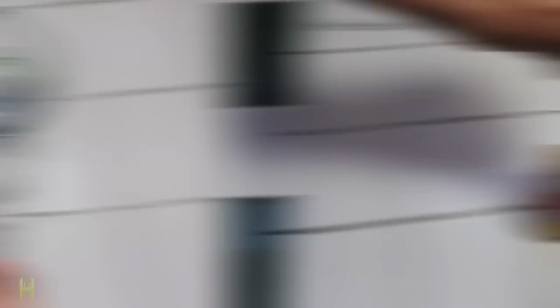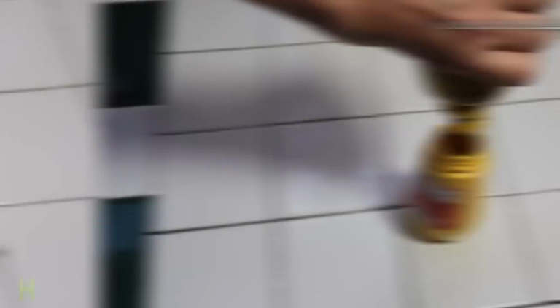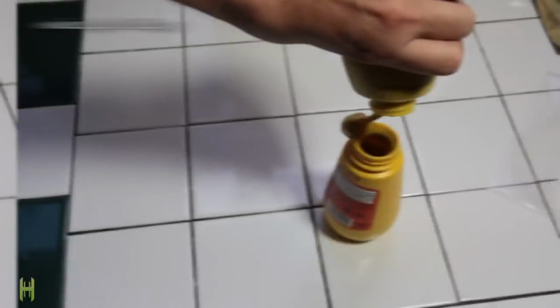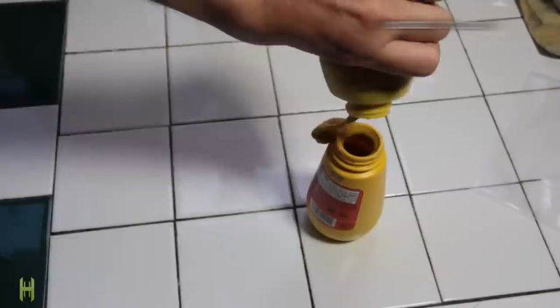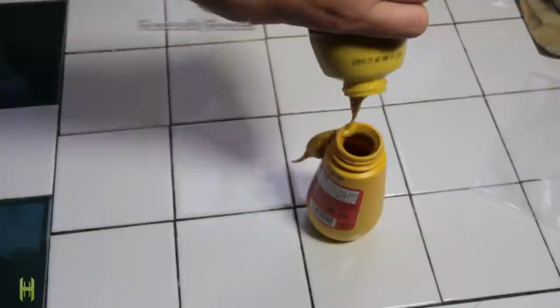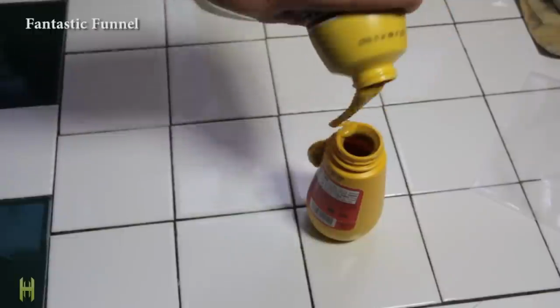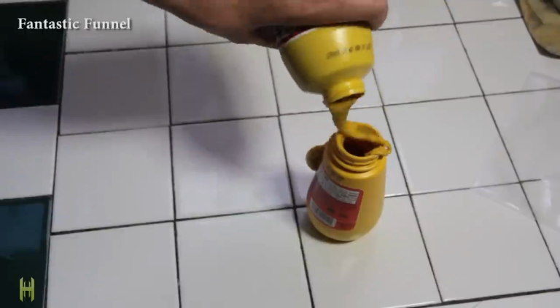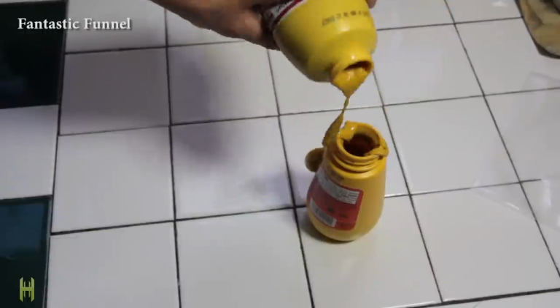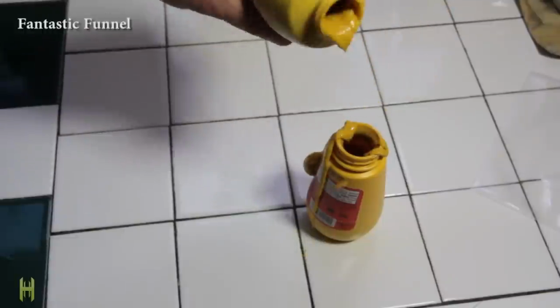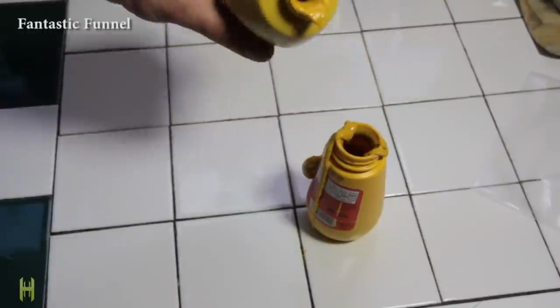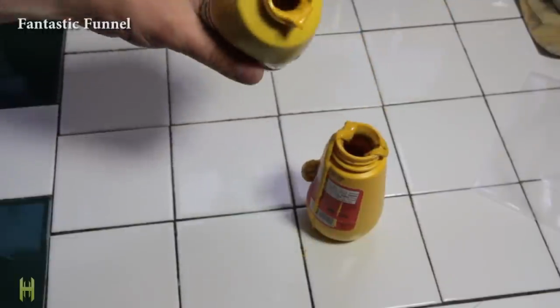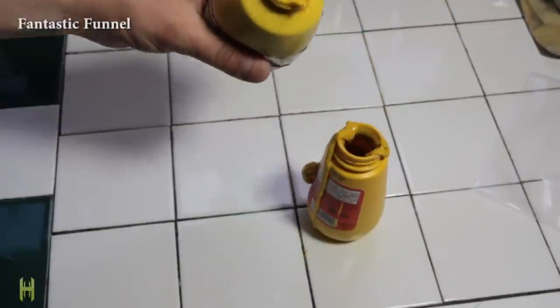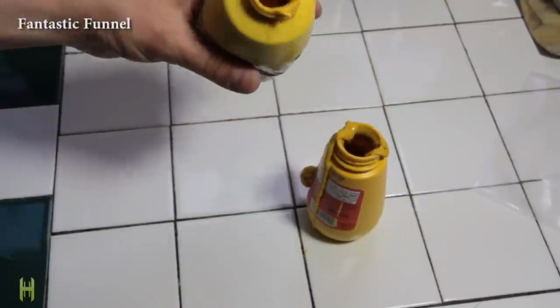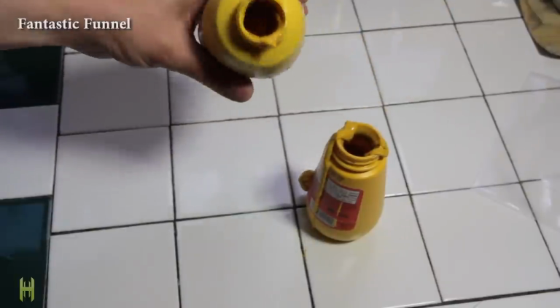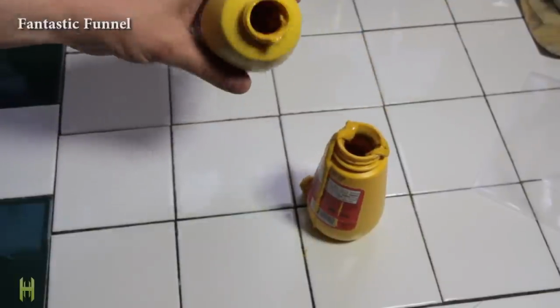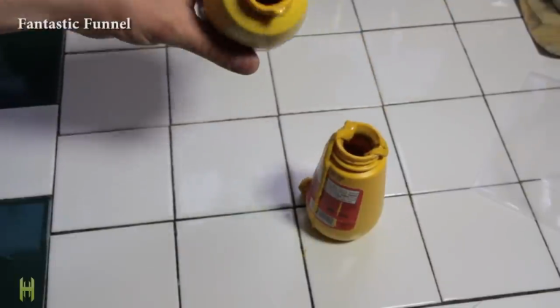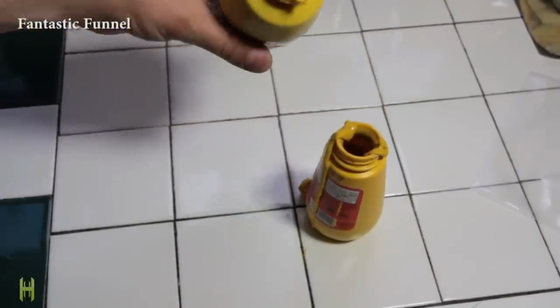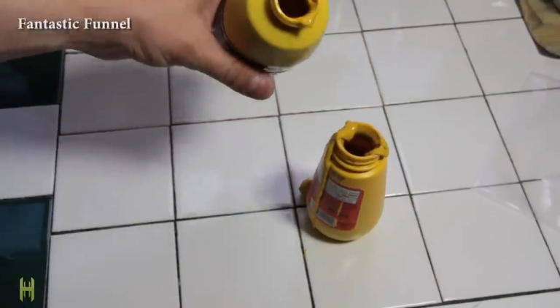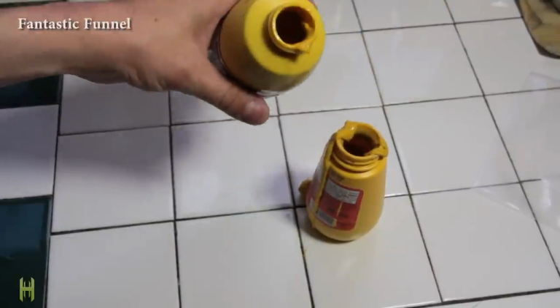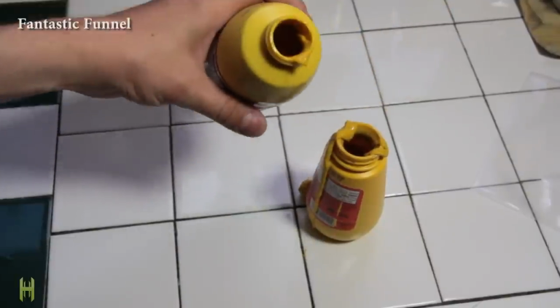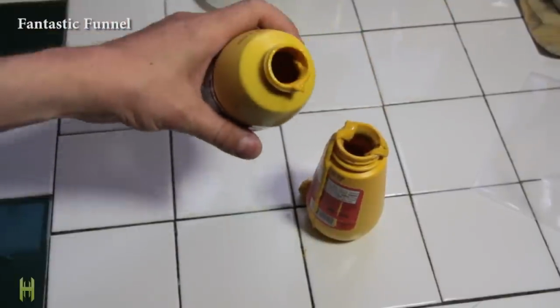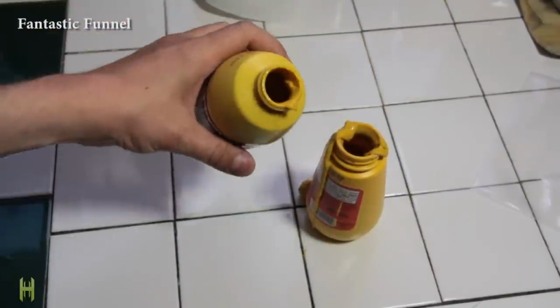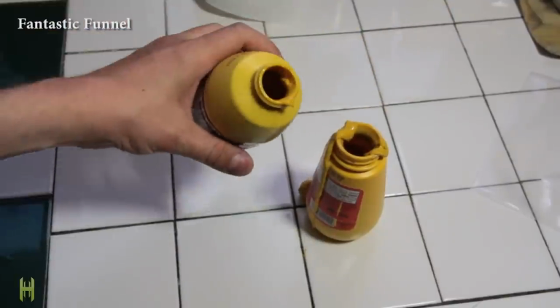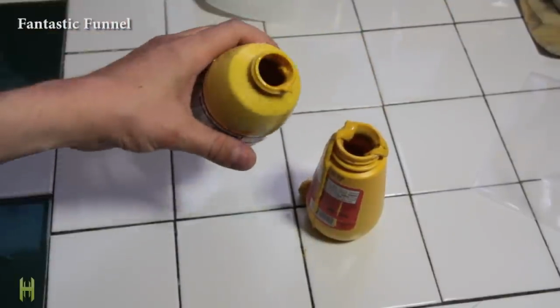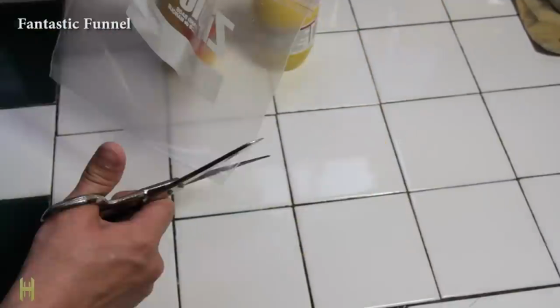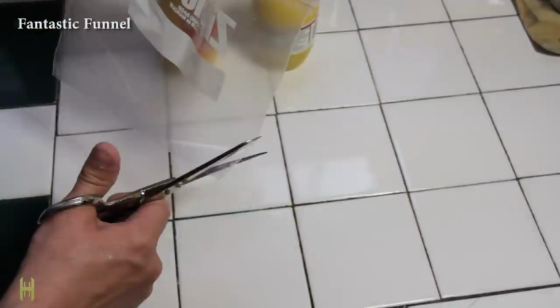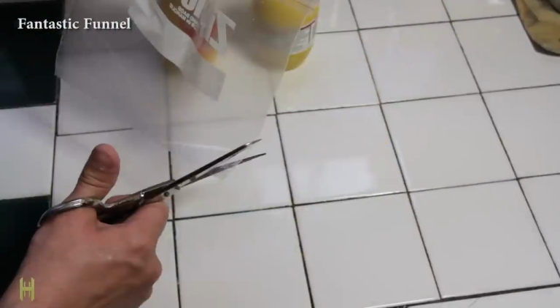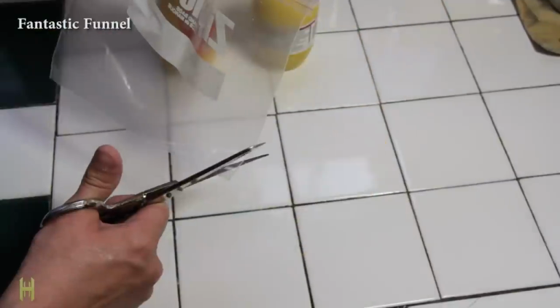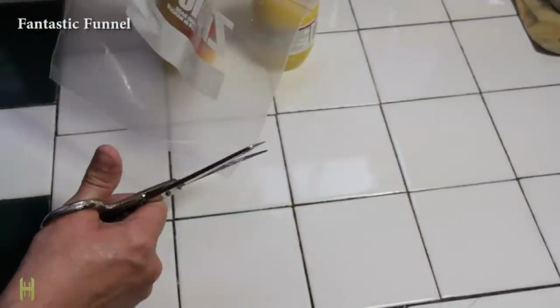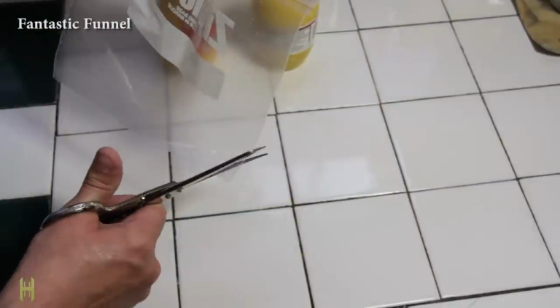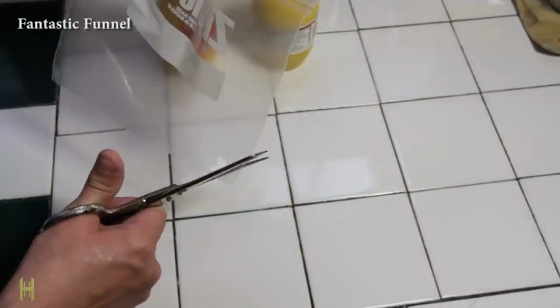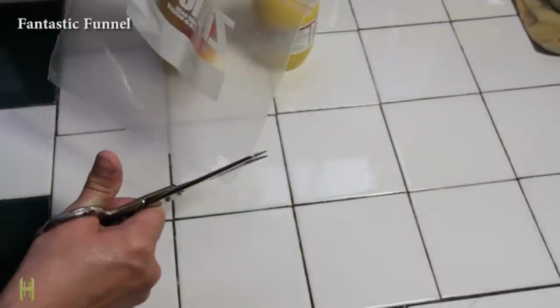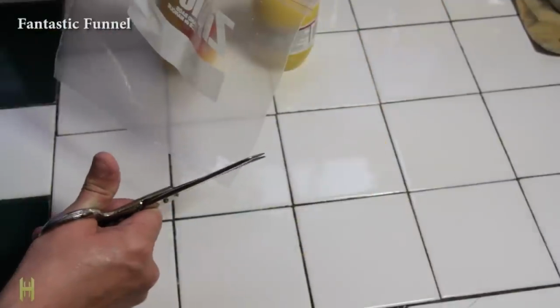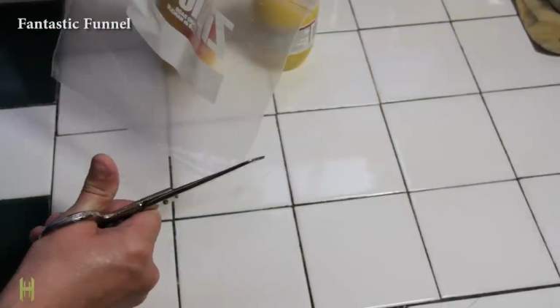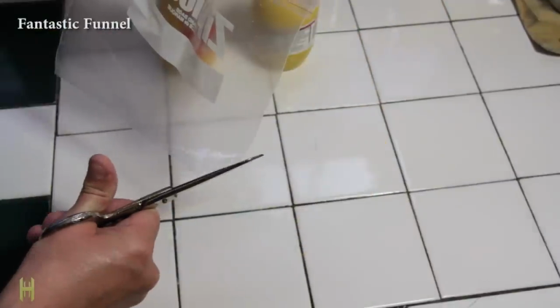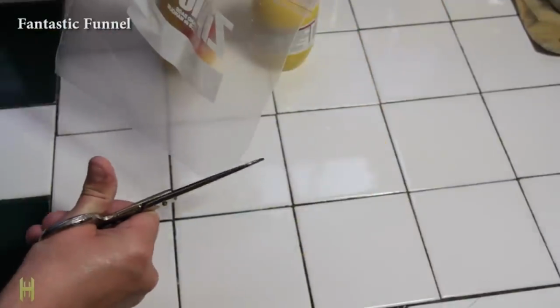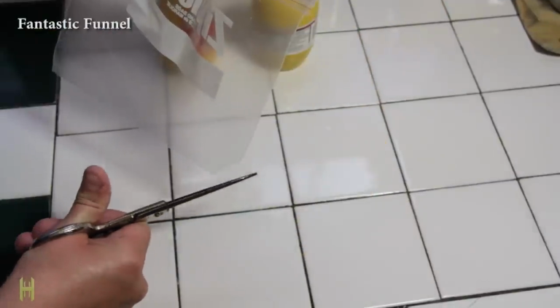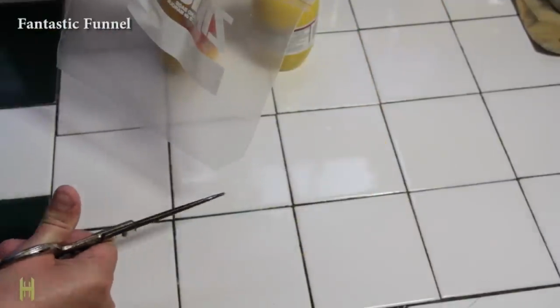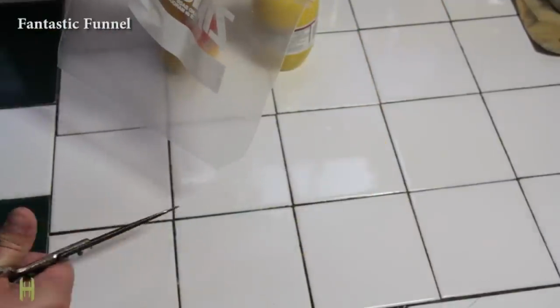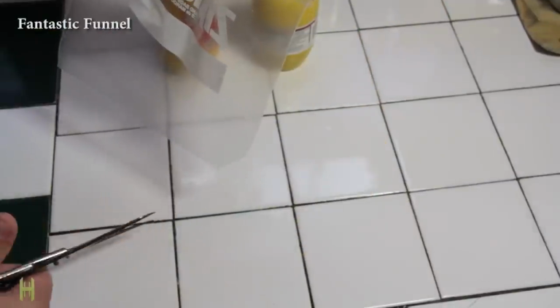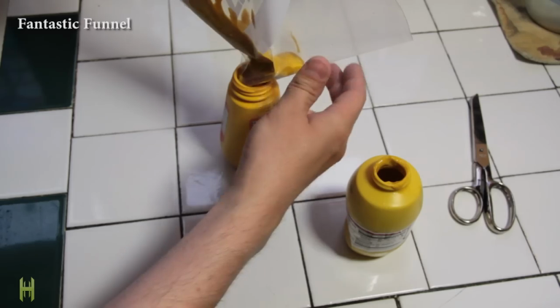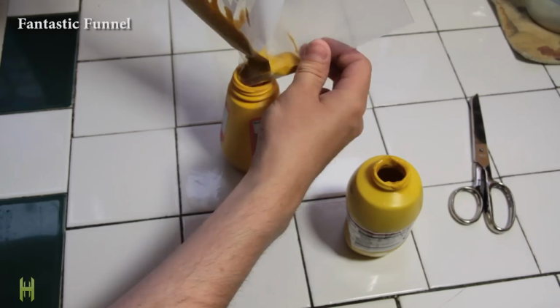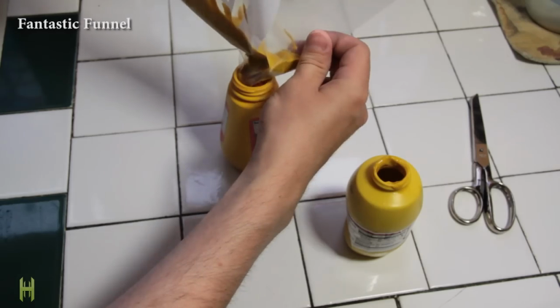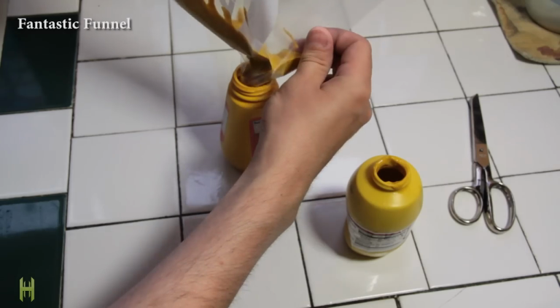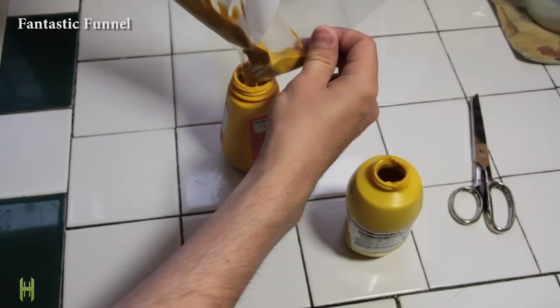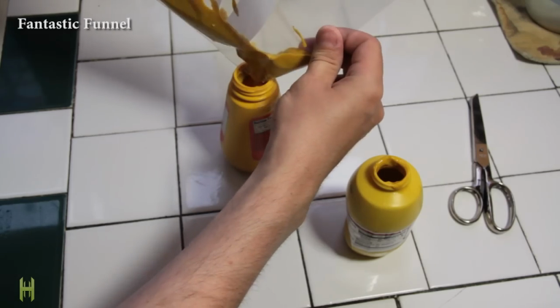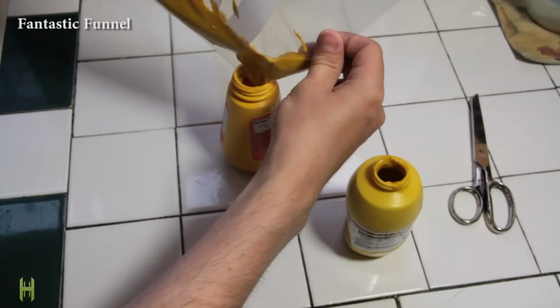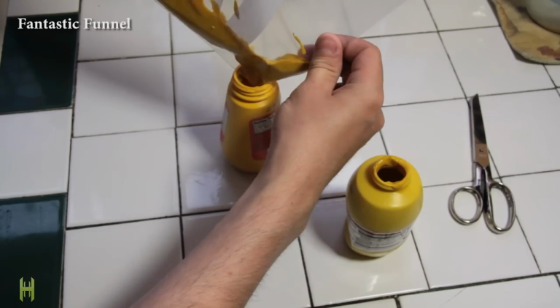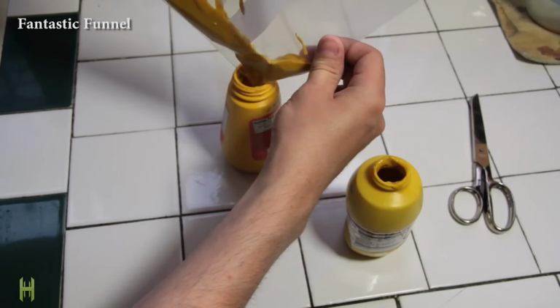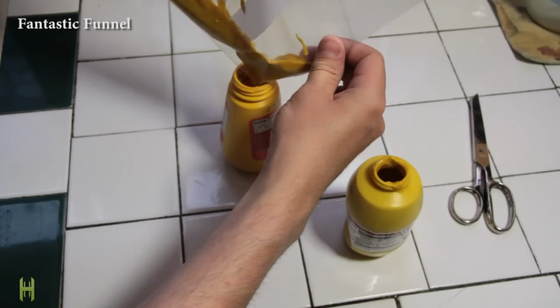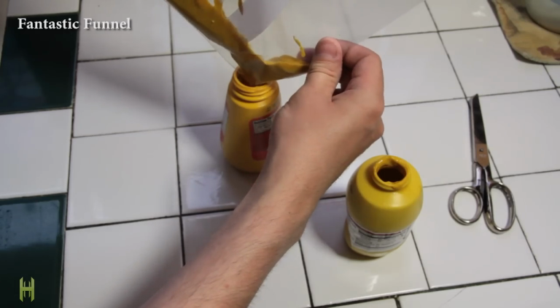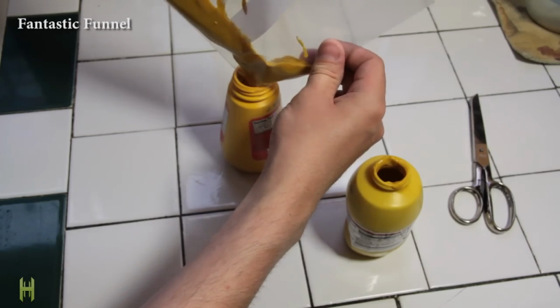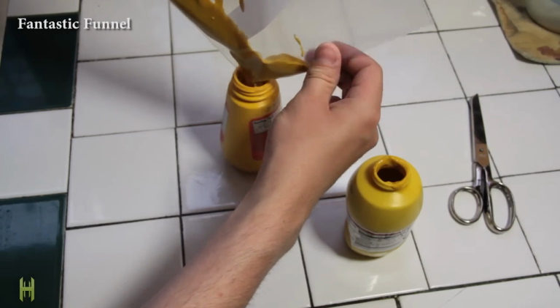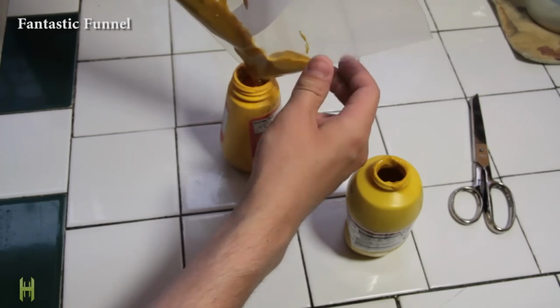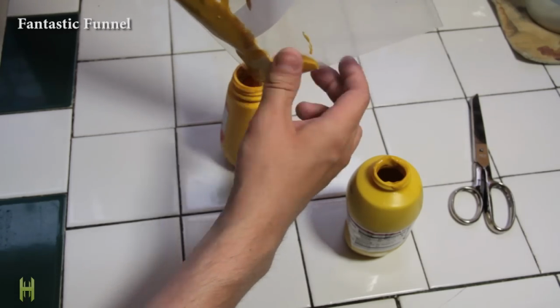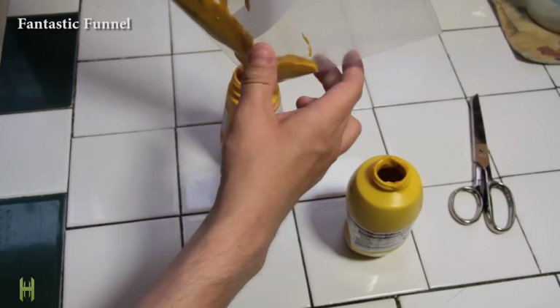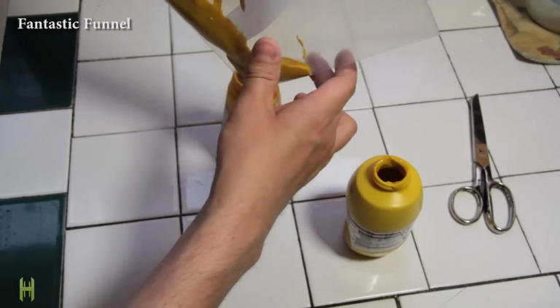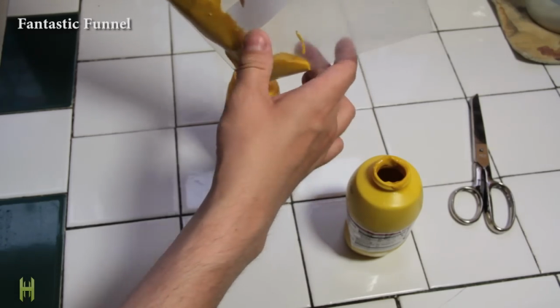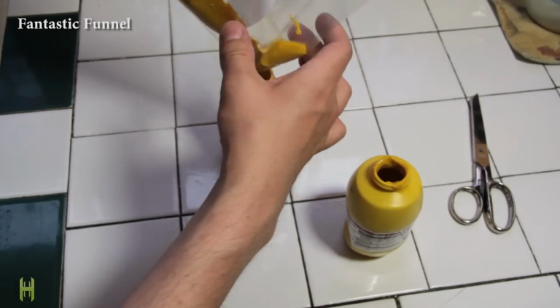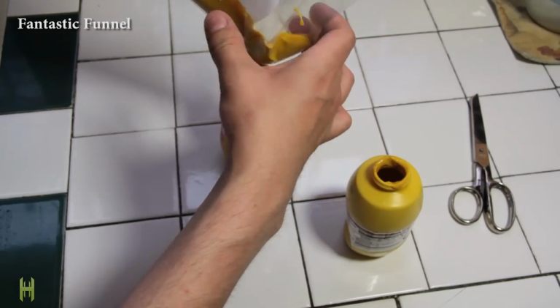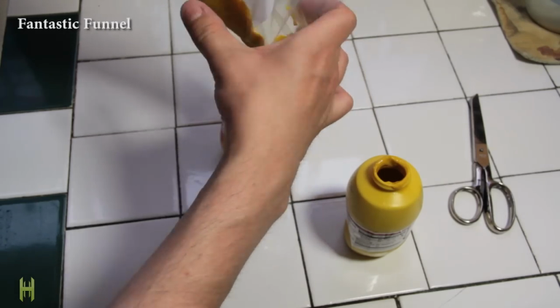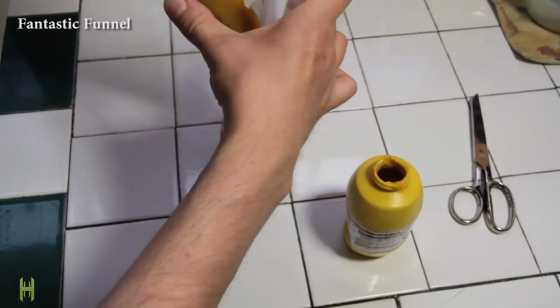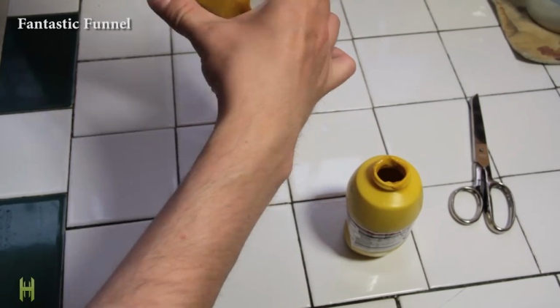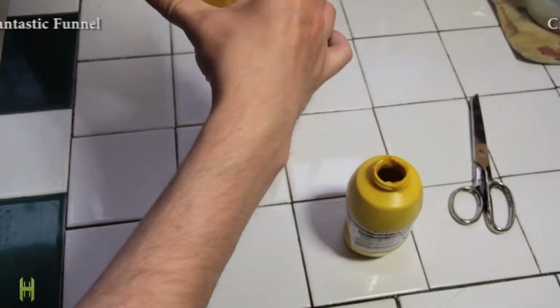Need to fill a bottle up with liquid and avoid spills? Take a ziplock bag, cut off the corner, and use it as a funnel. No more problems.